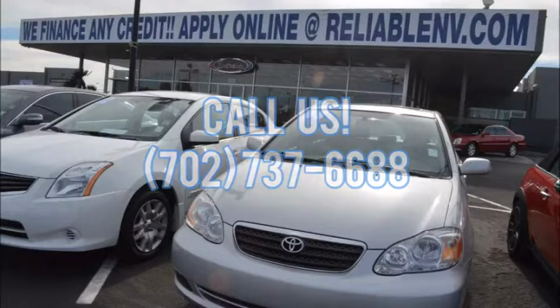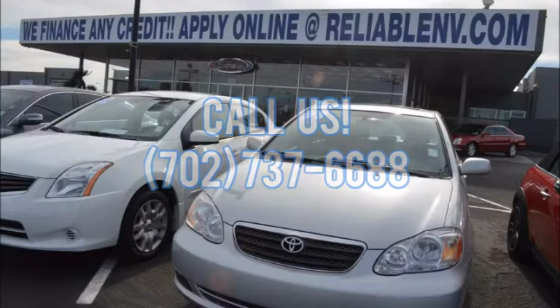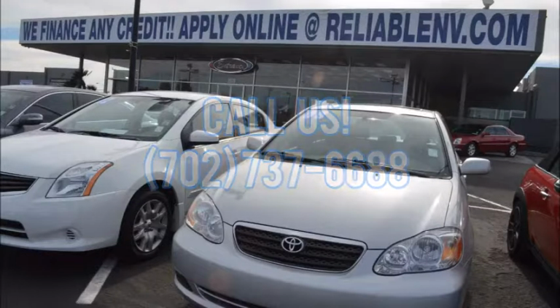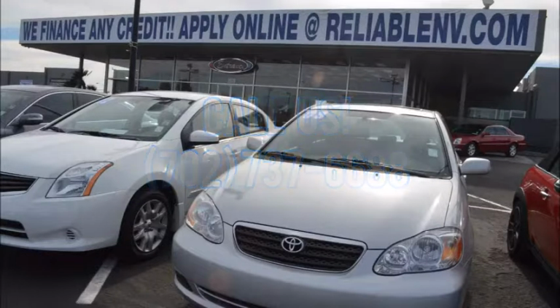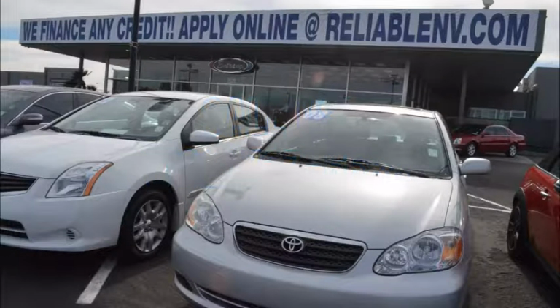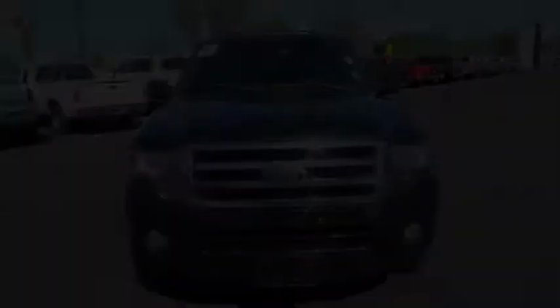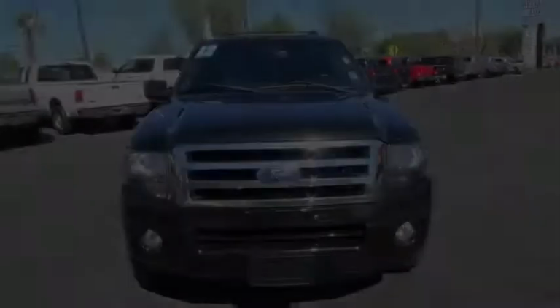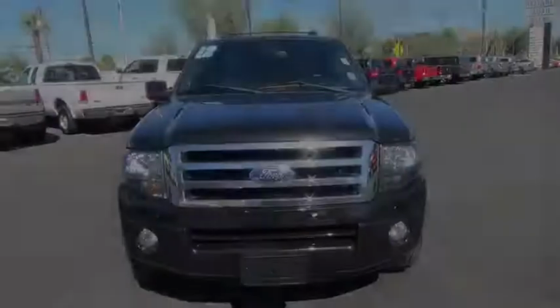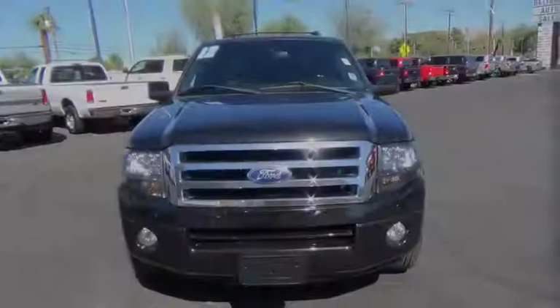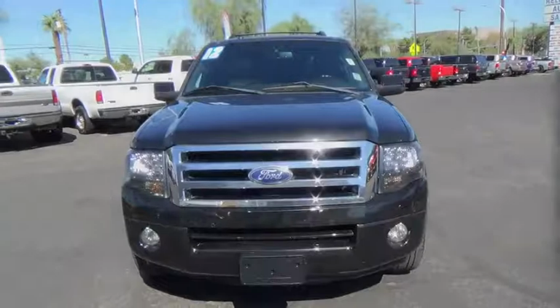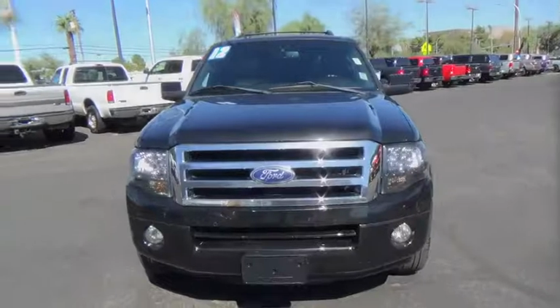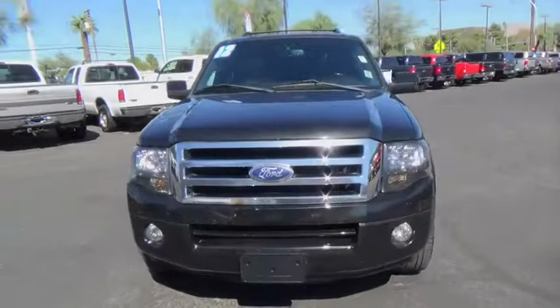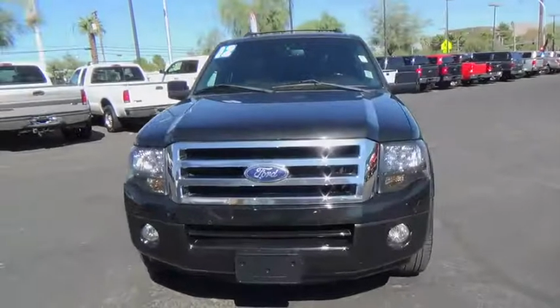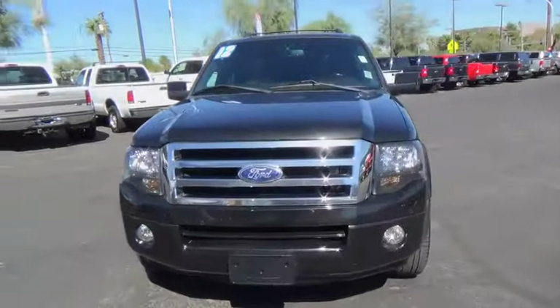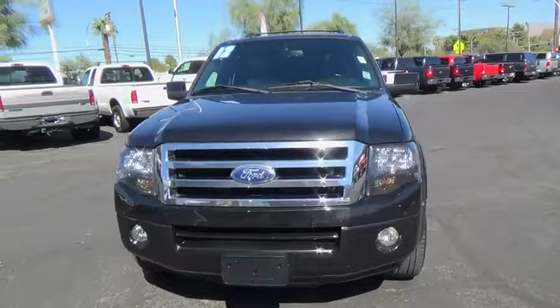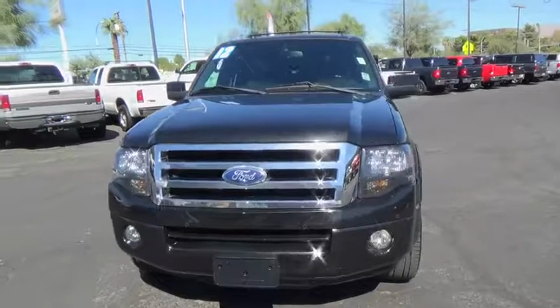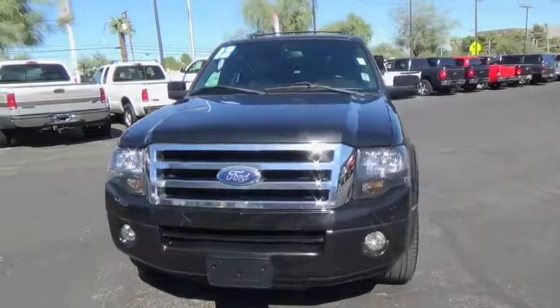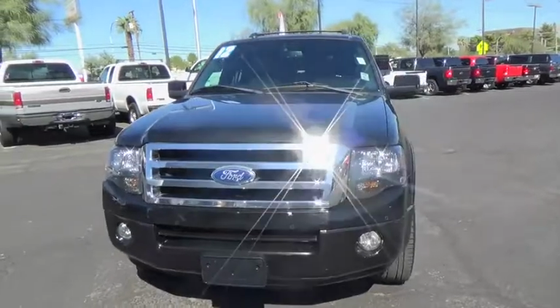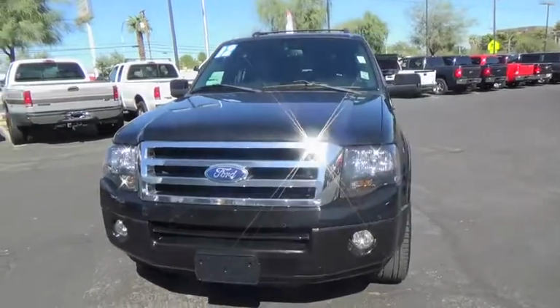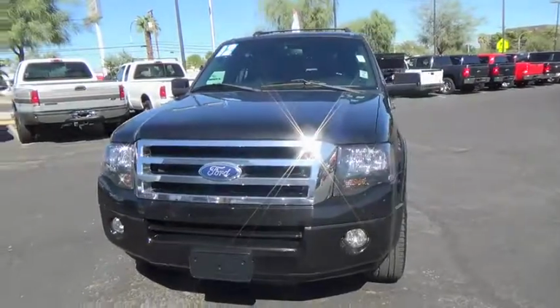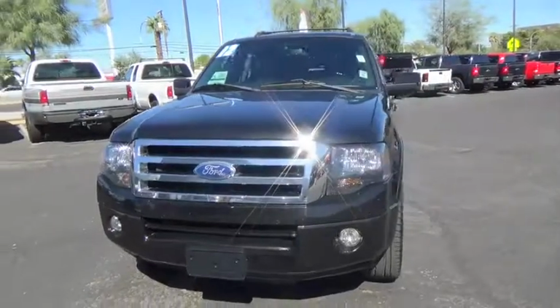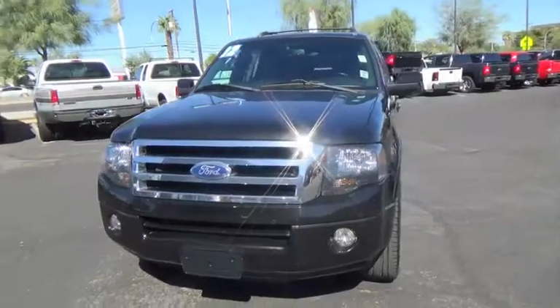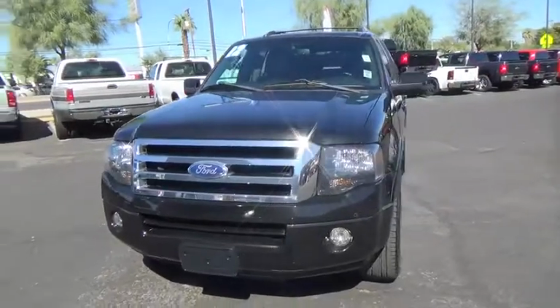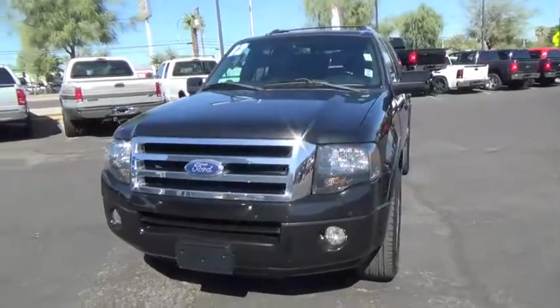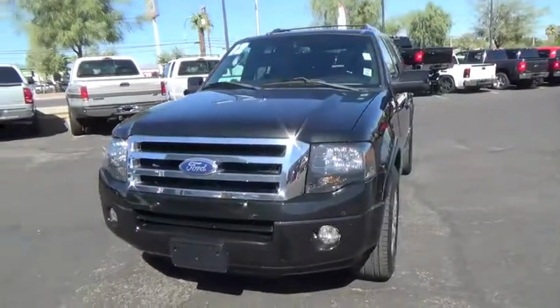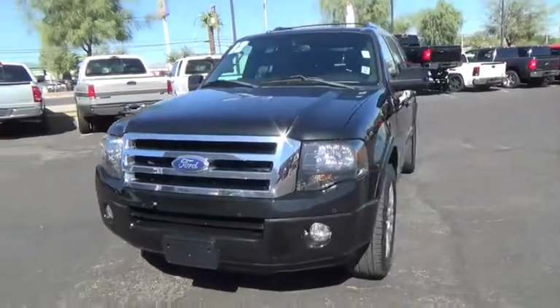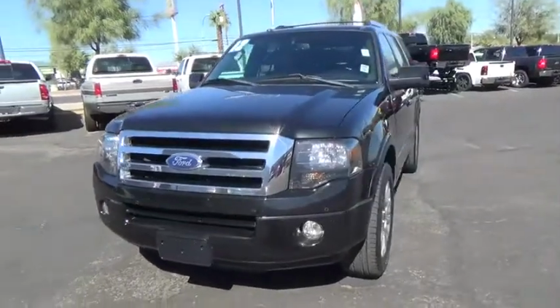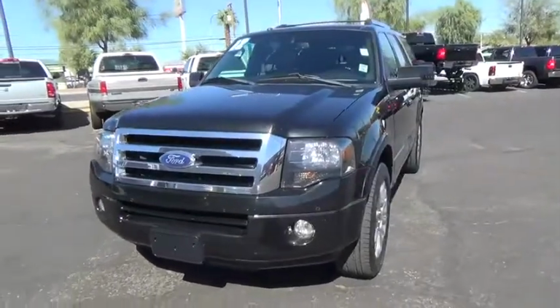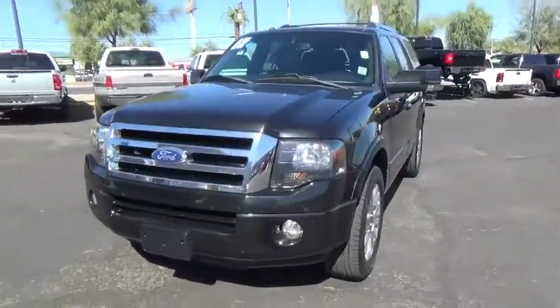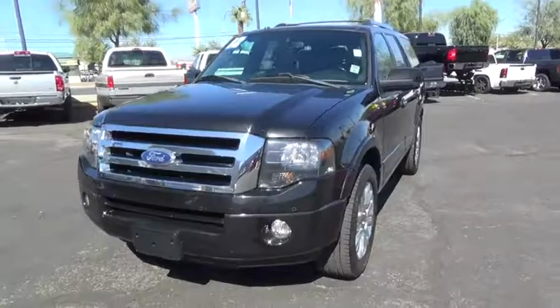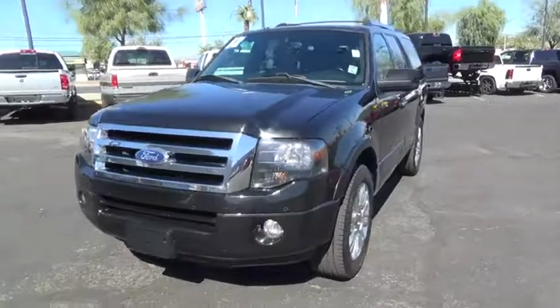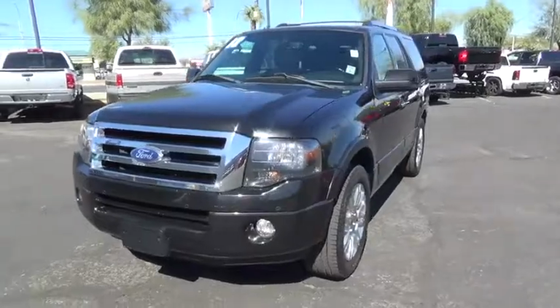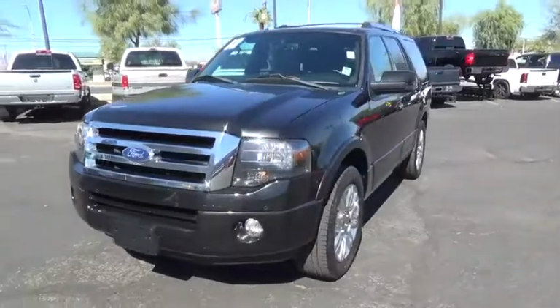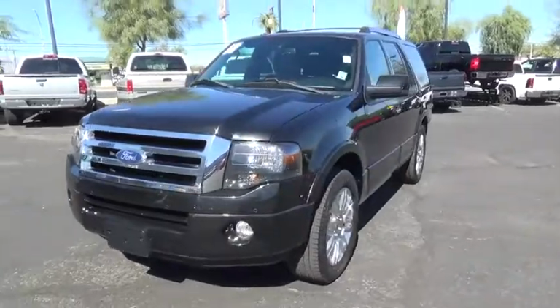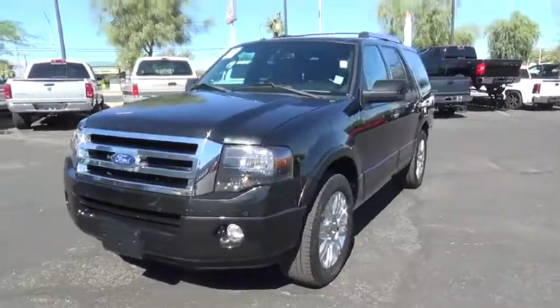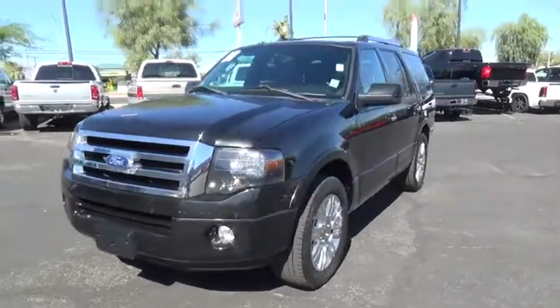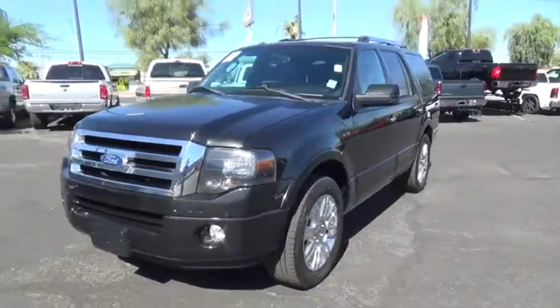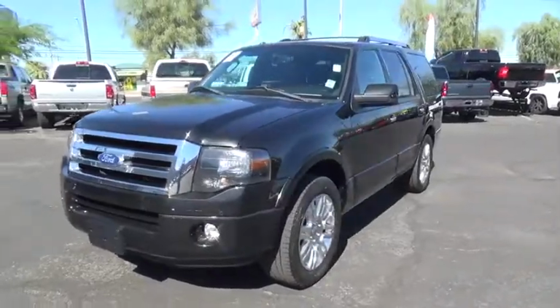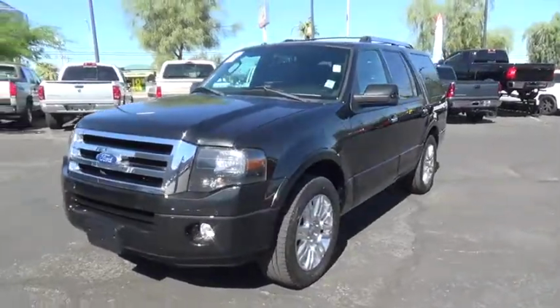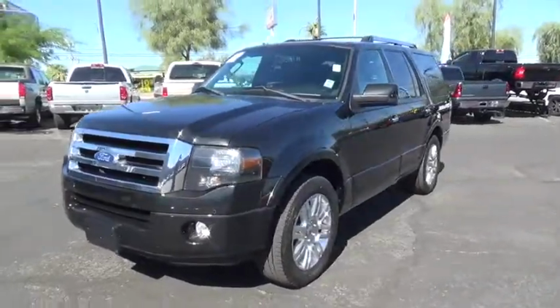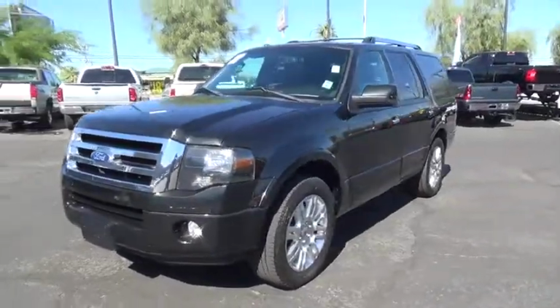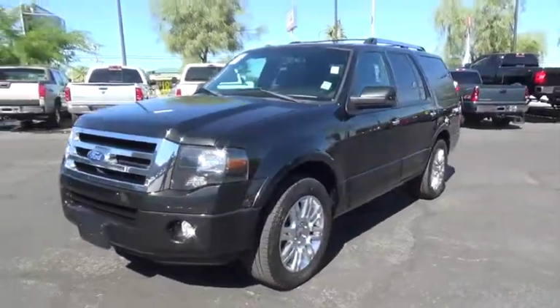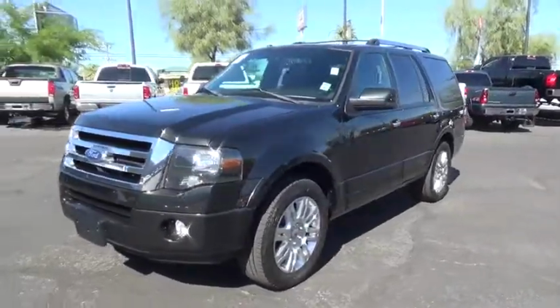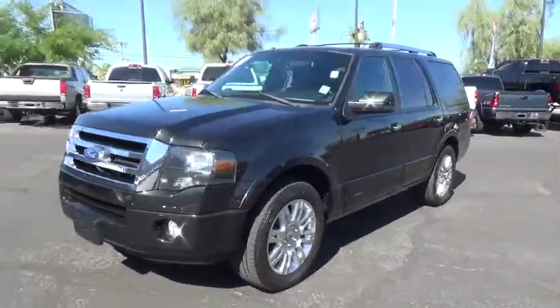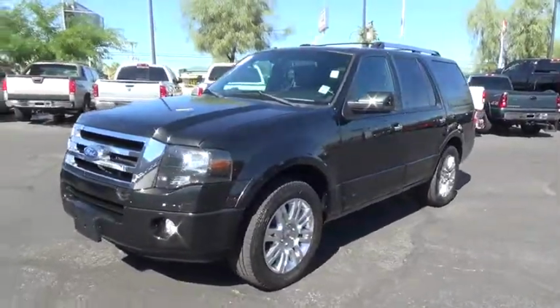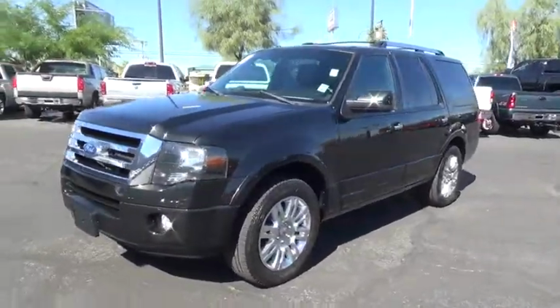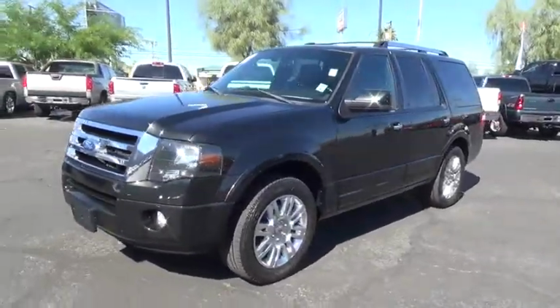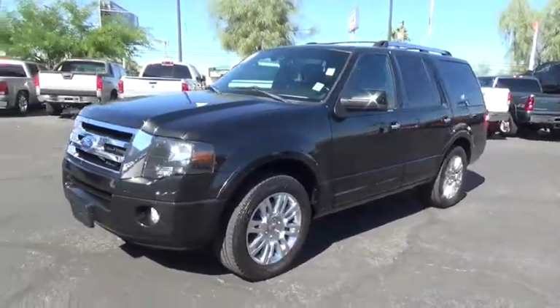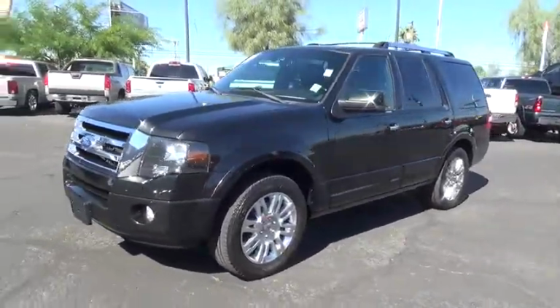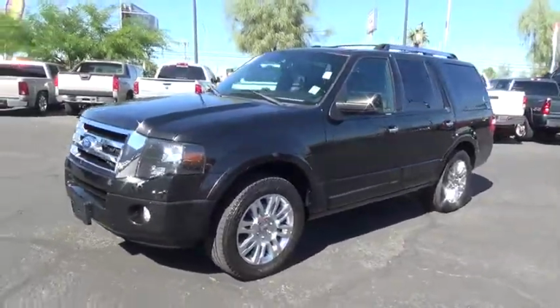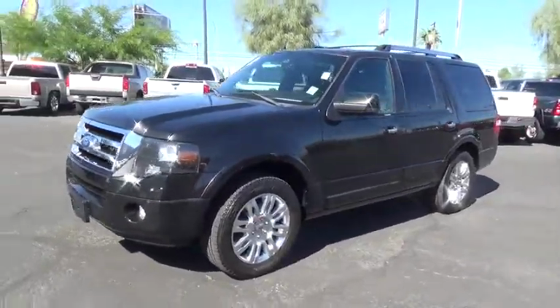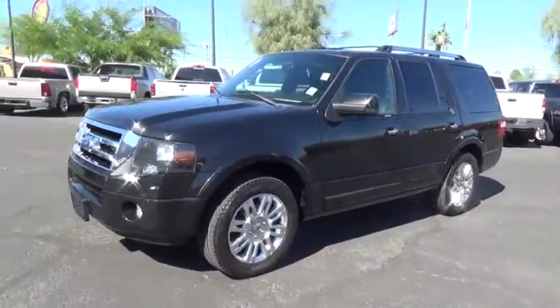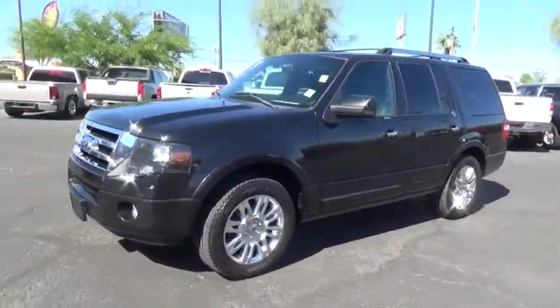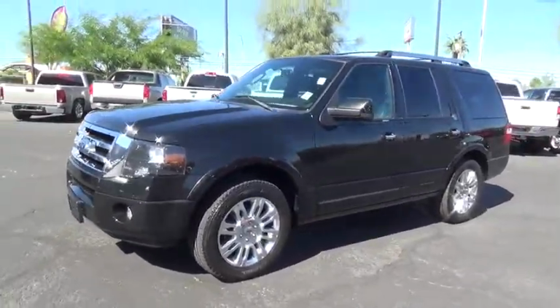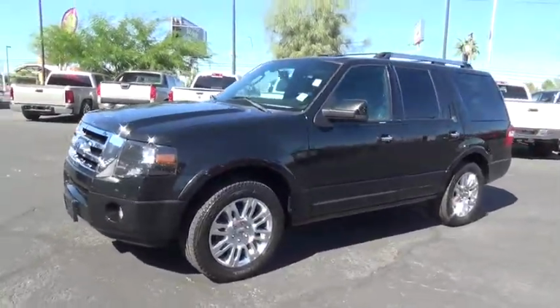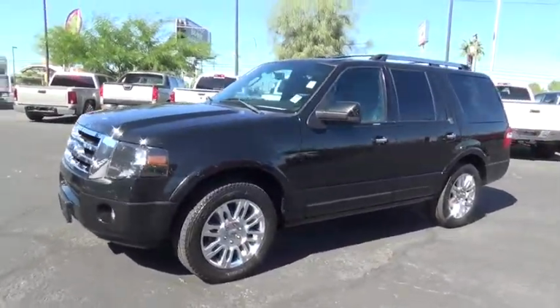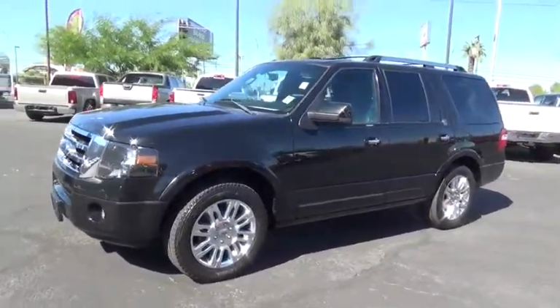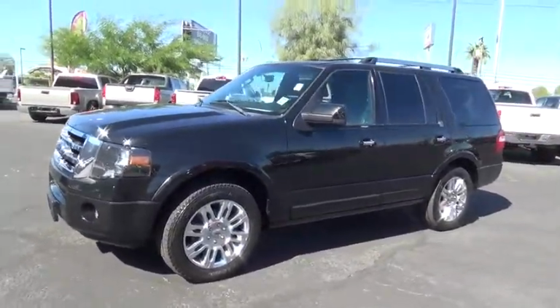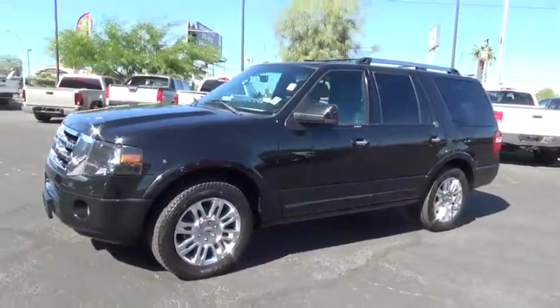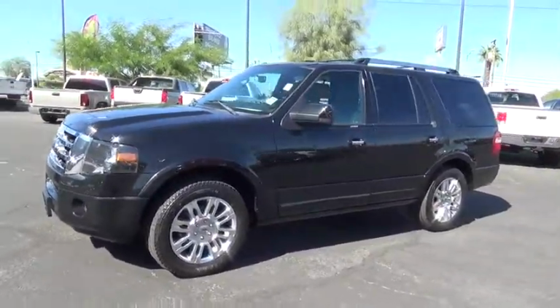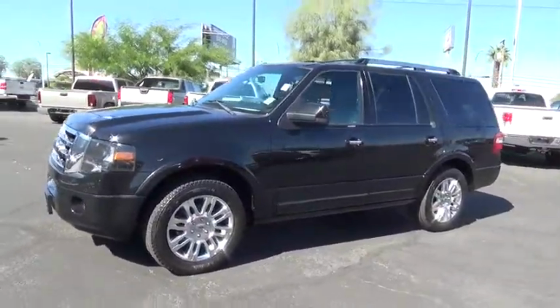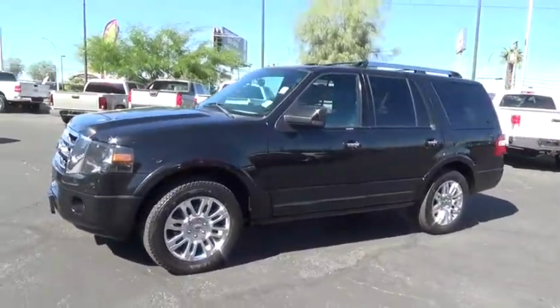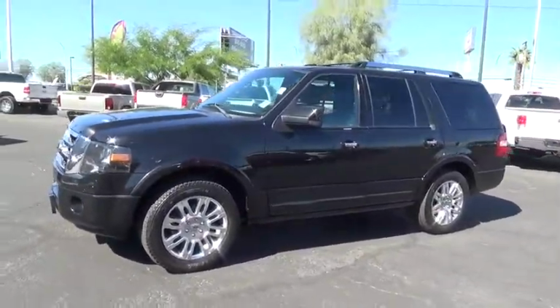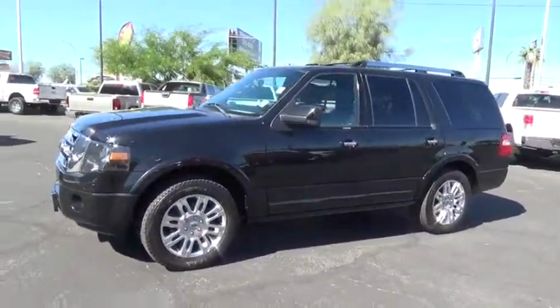The 2012 Ford Expedition. Powerful, controlled, resourceful. Expedition.